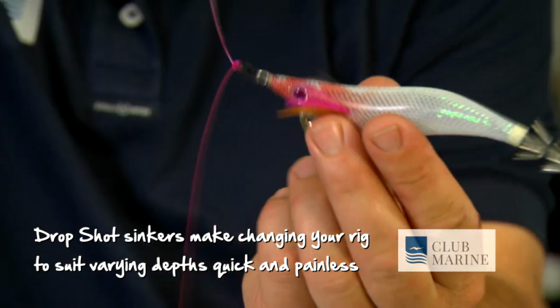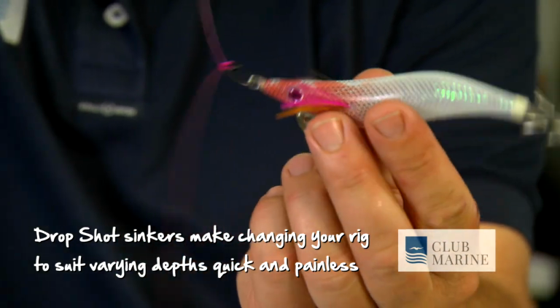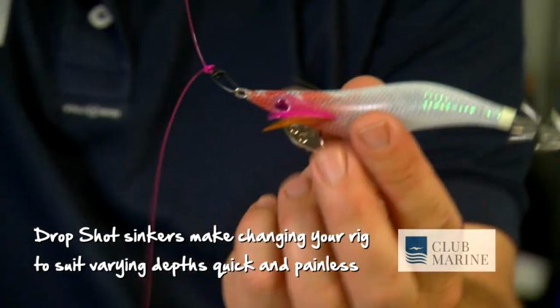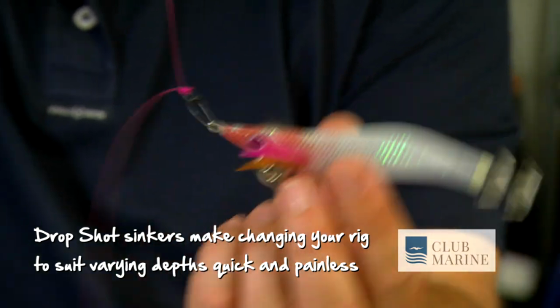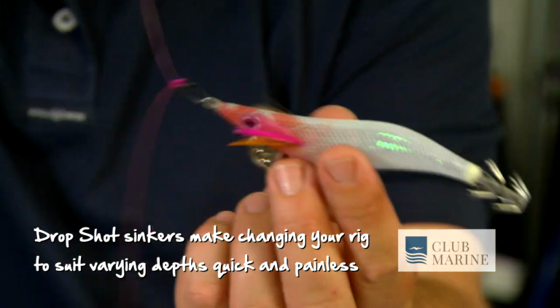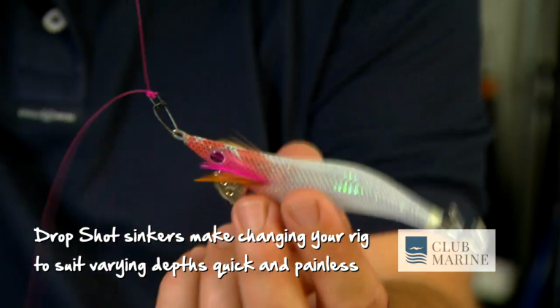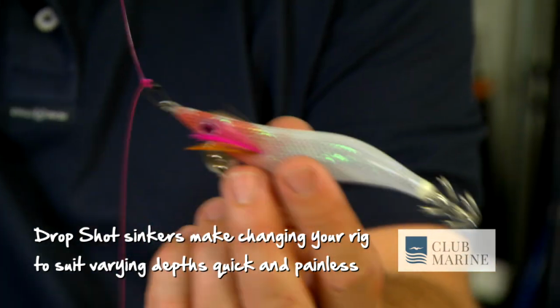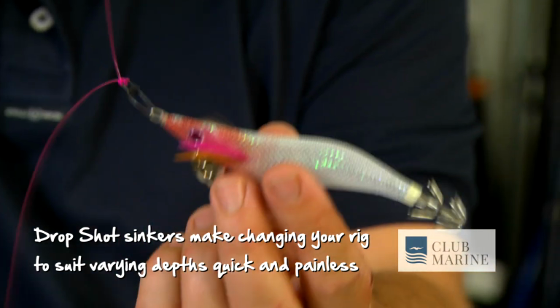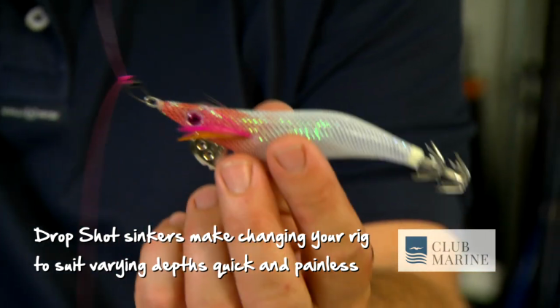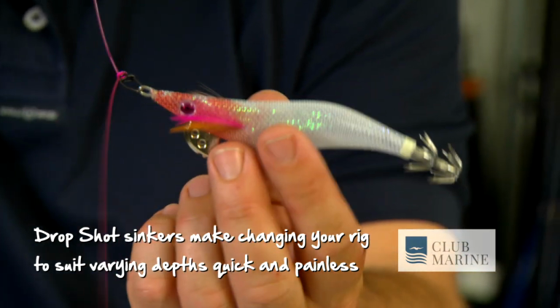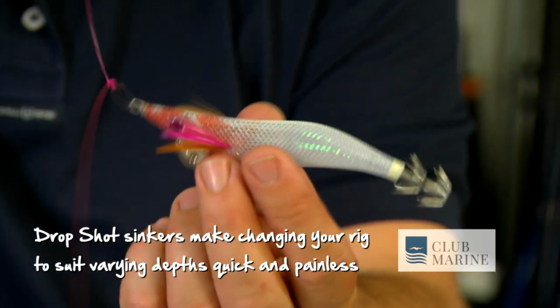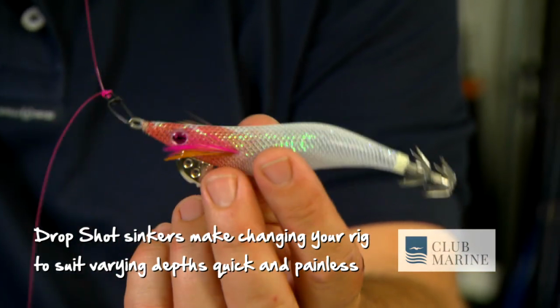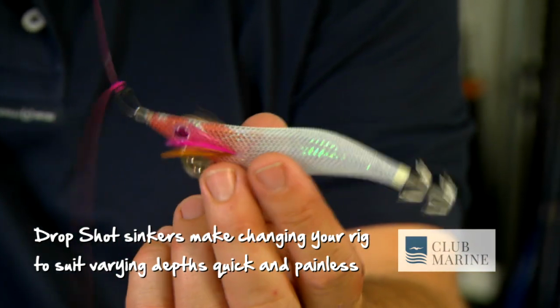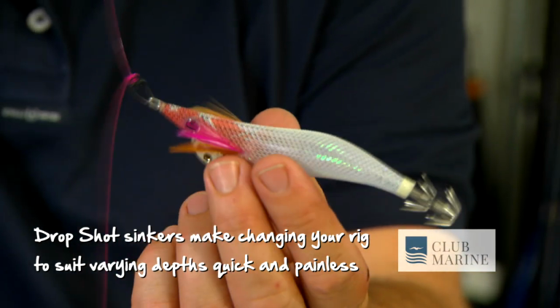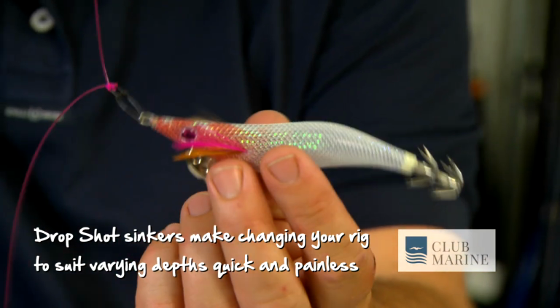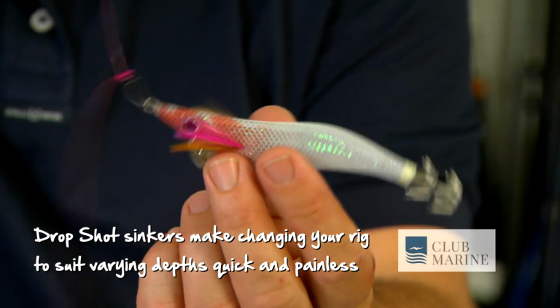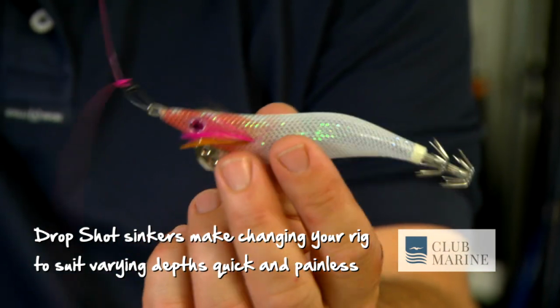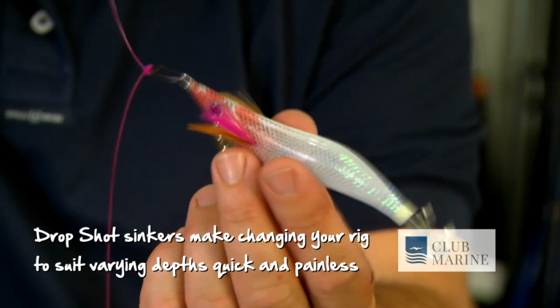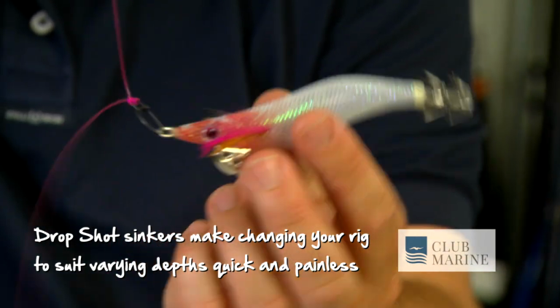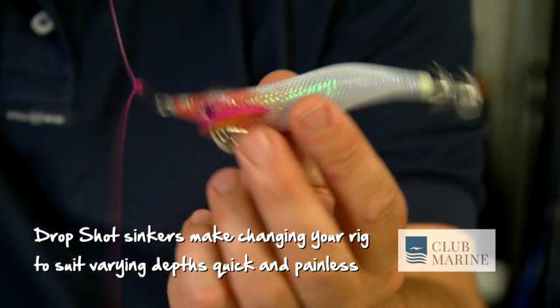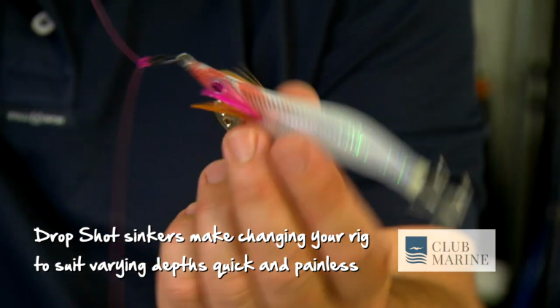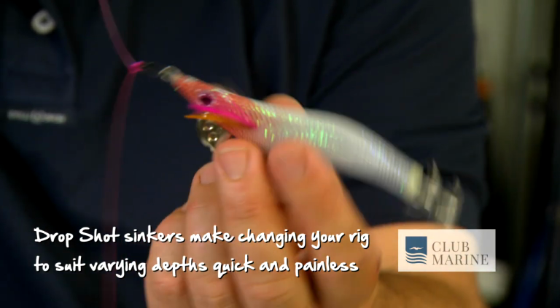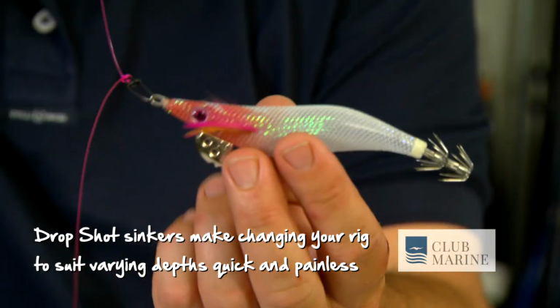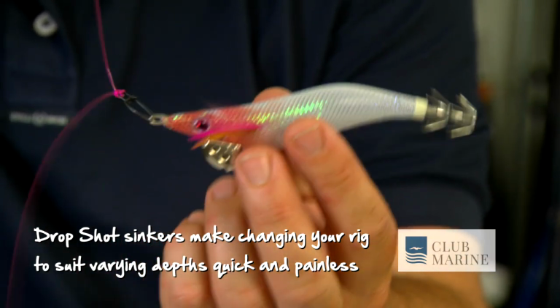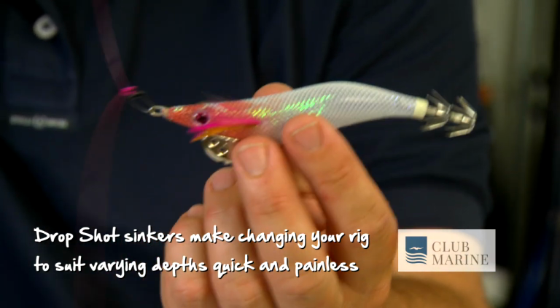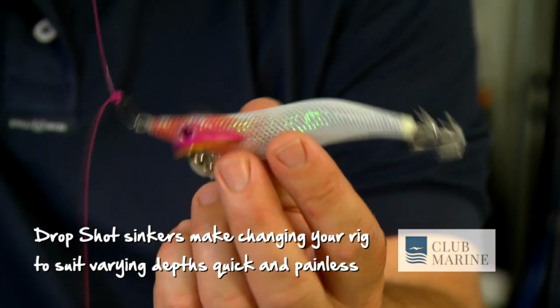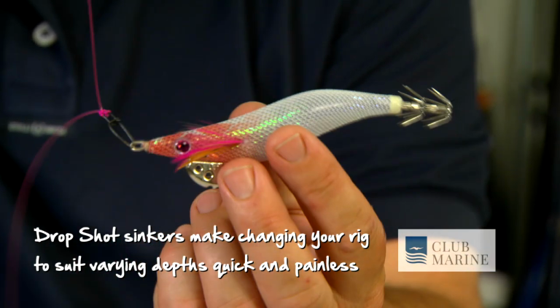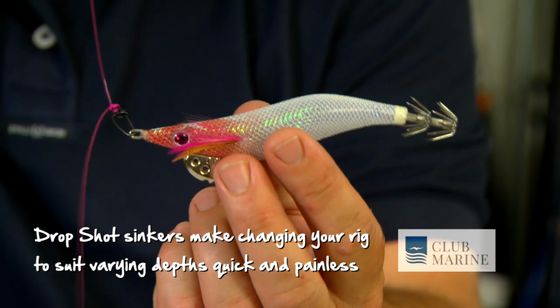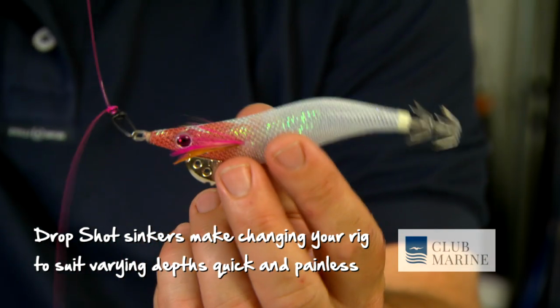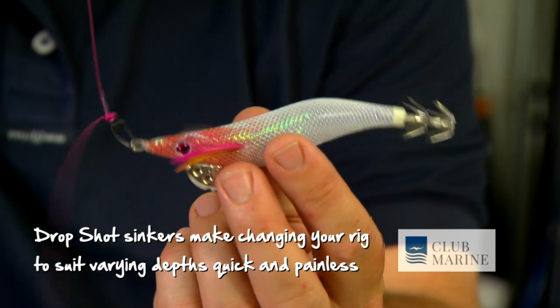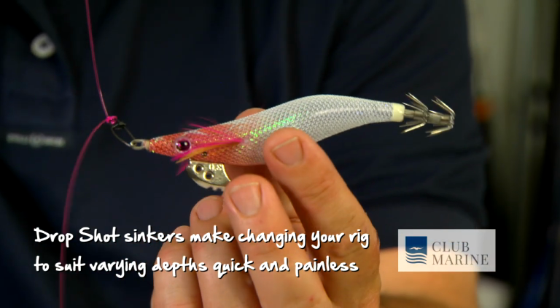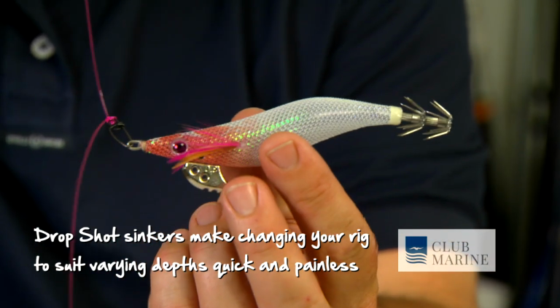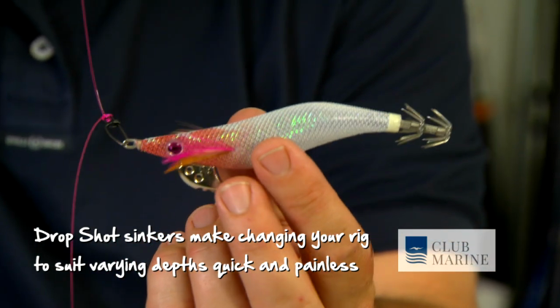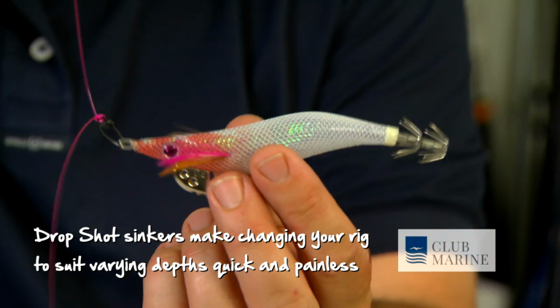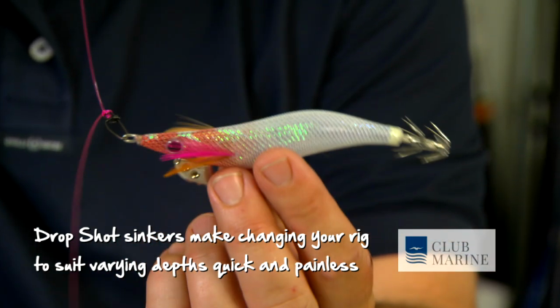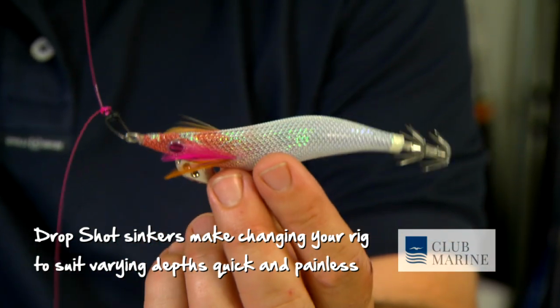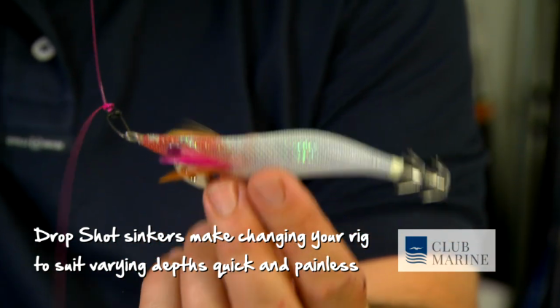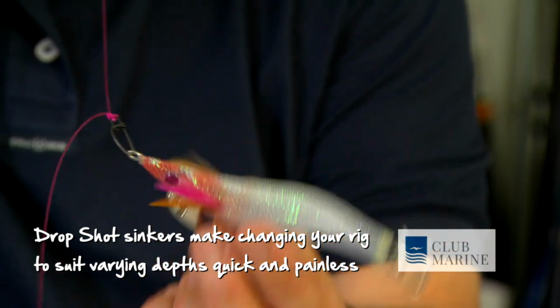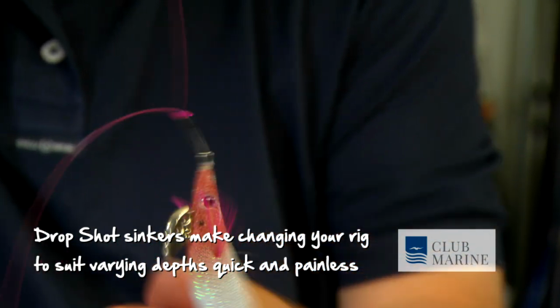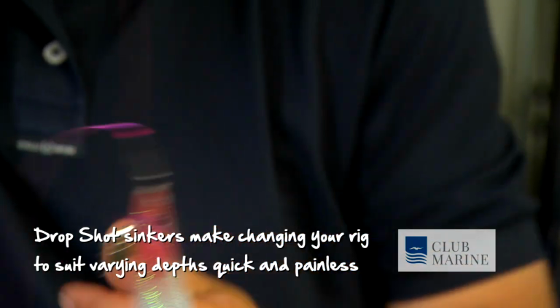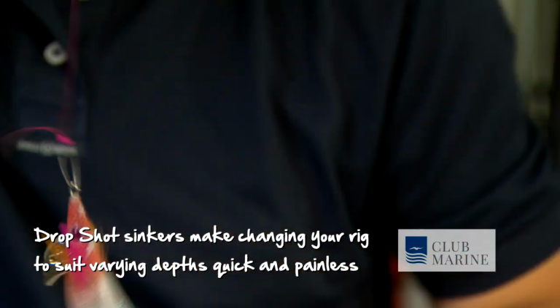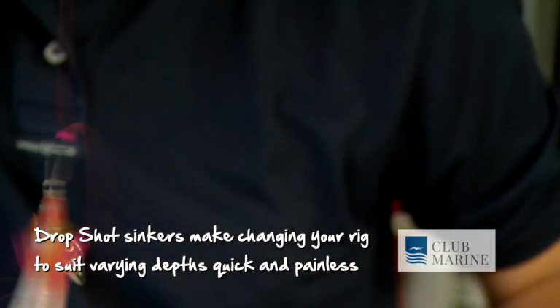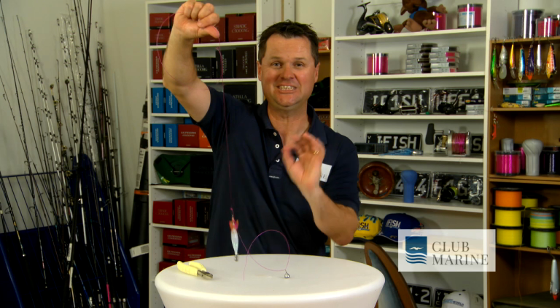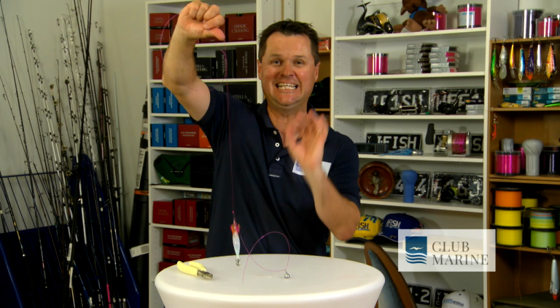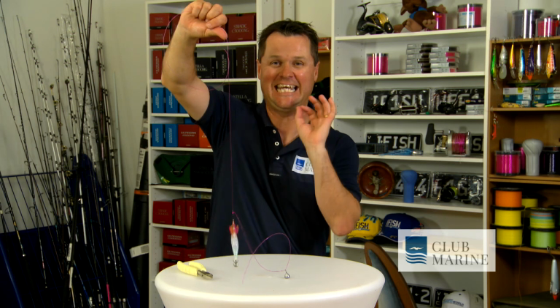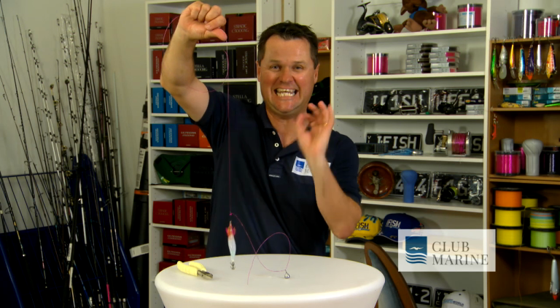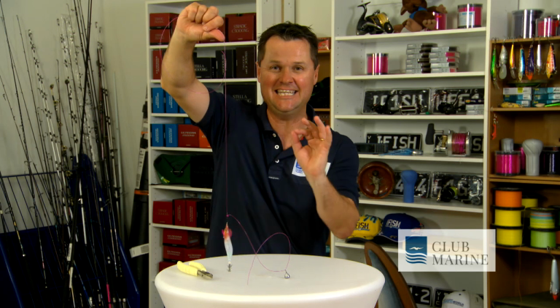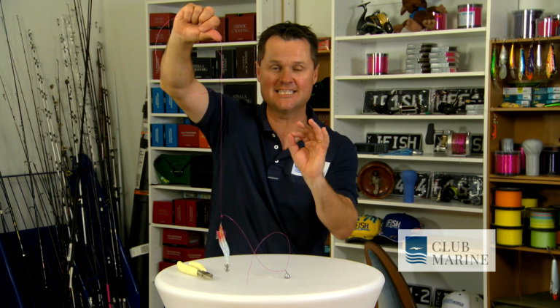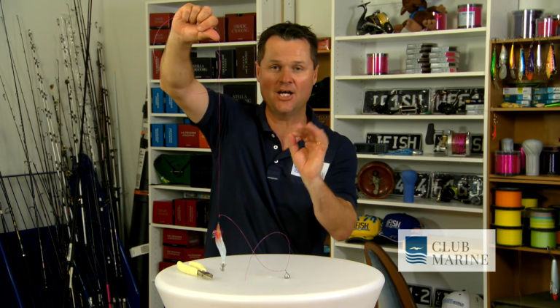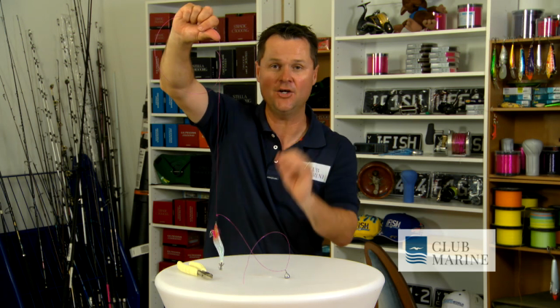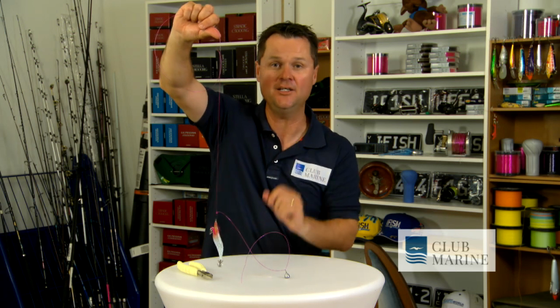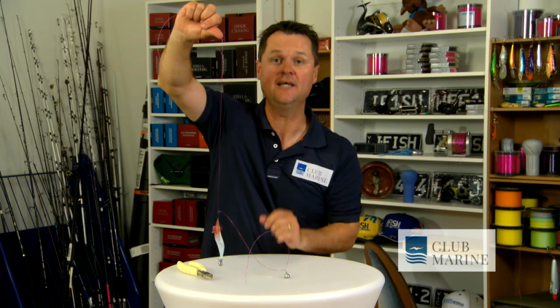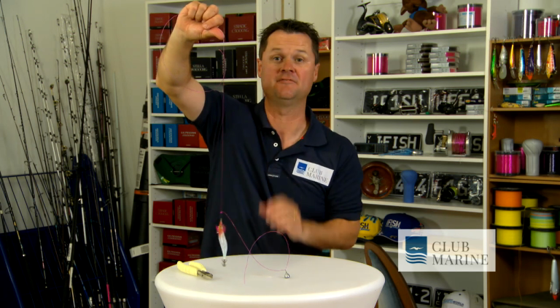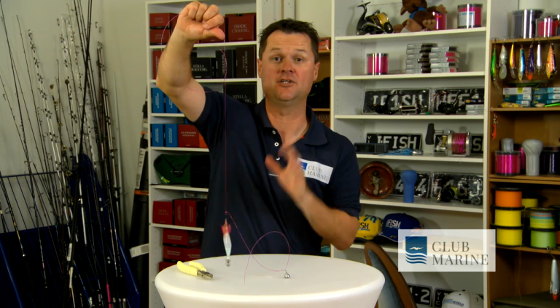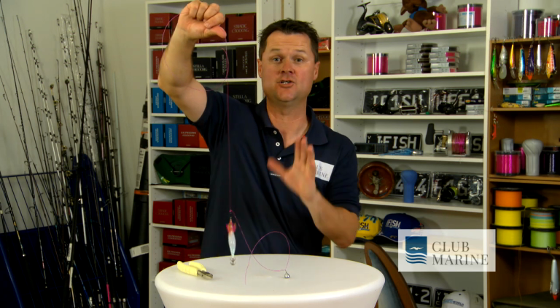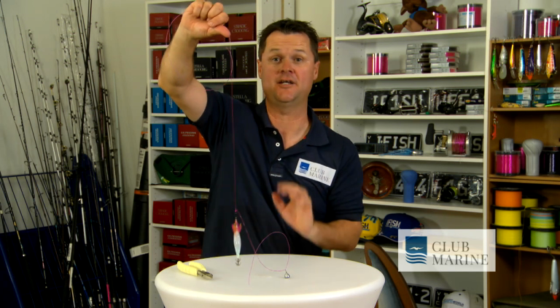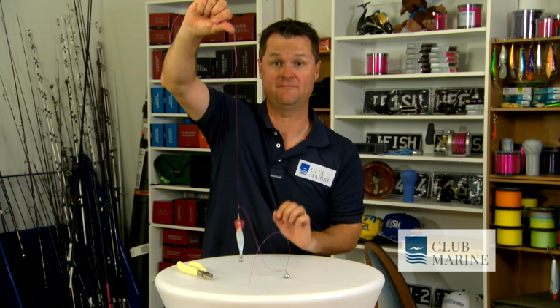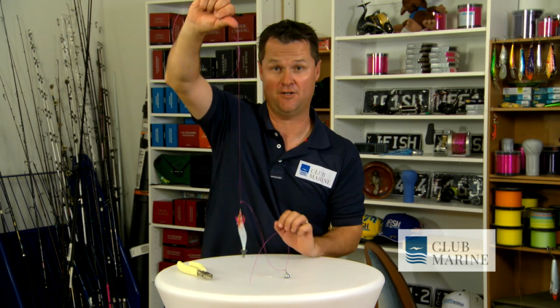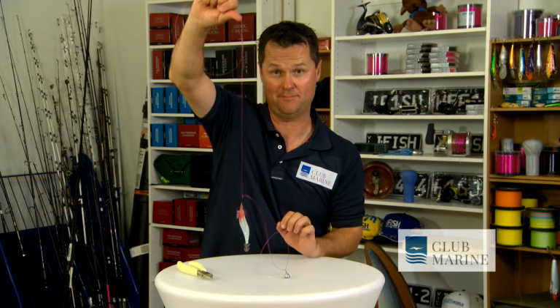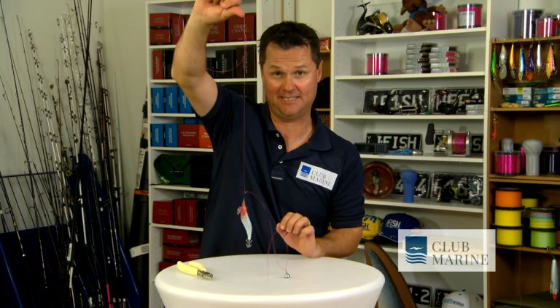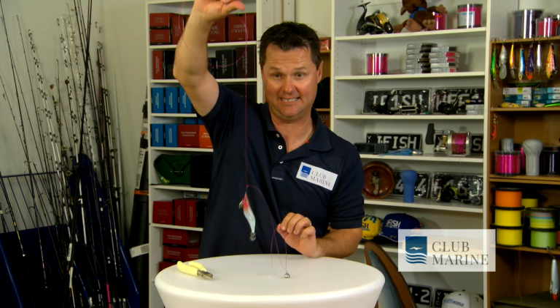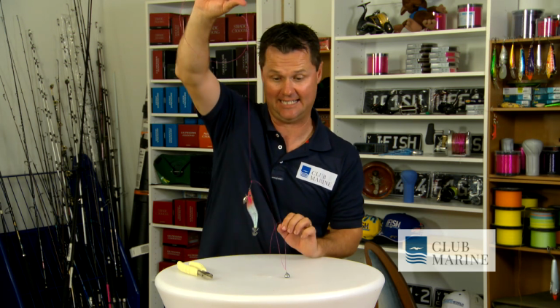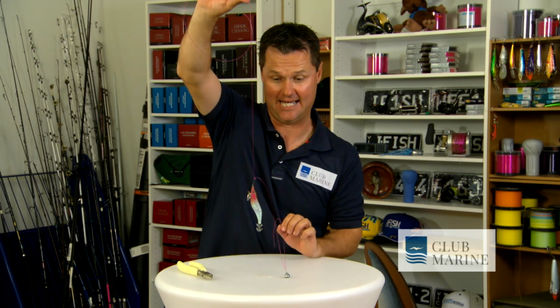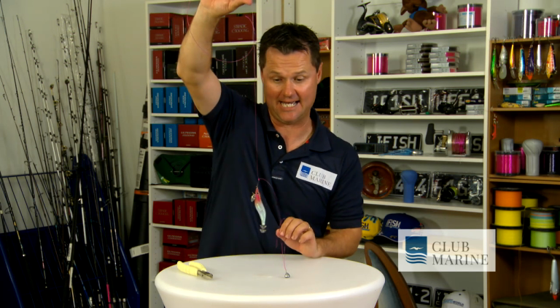Of course, they're buoyant in water, so it's going to sit just beautifully like that. And you can physically fish your jig in the zone for 95% of the cast.